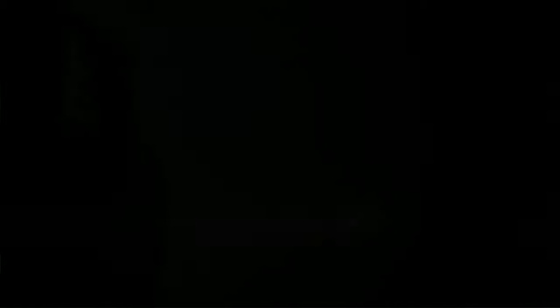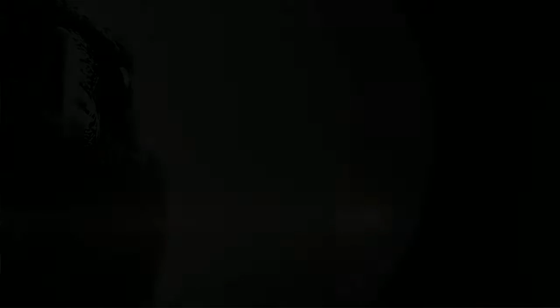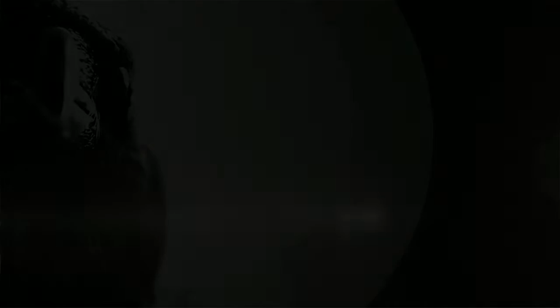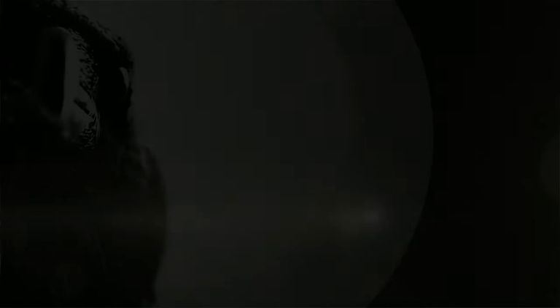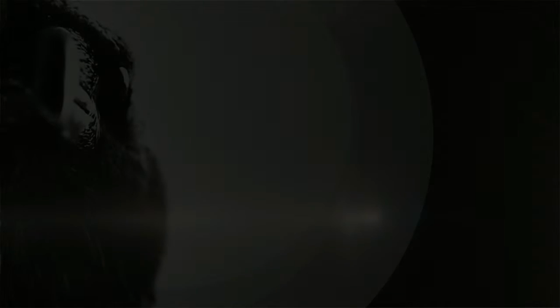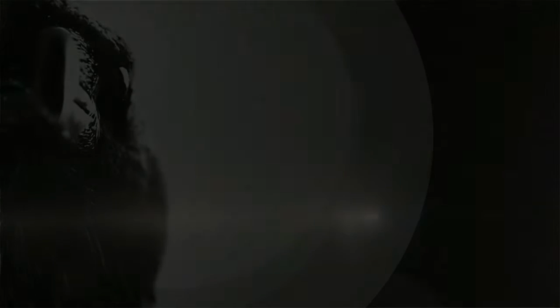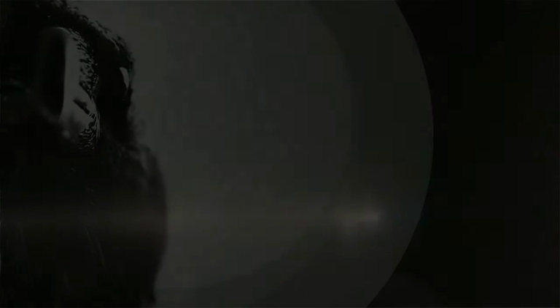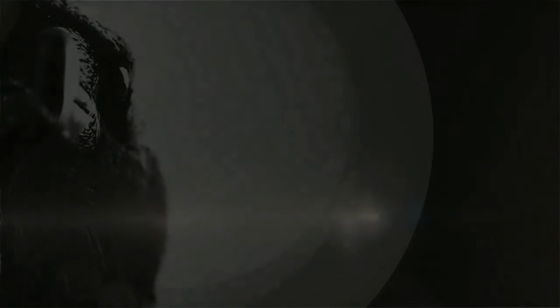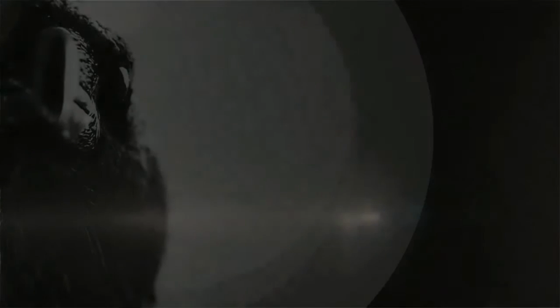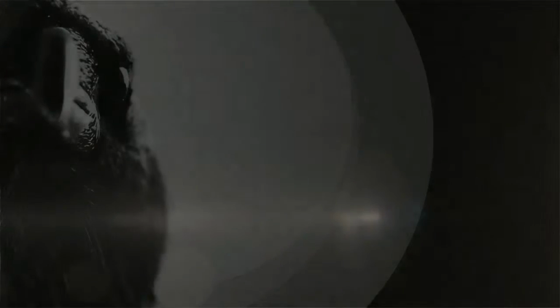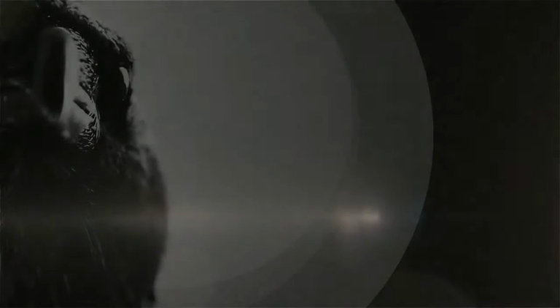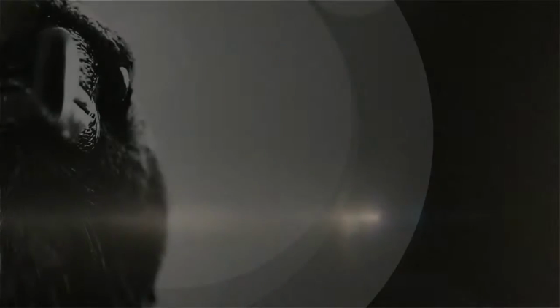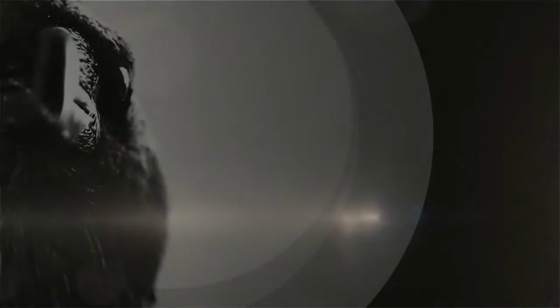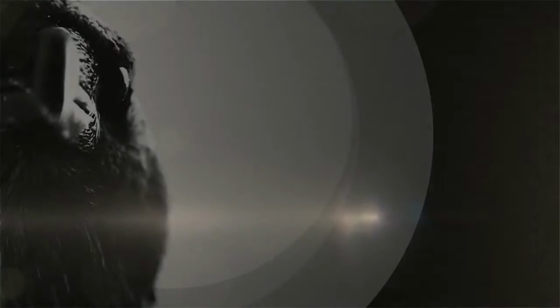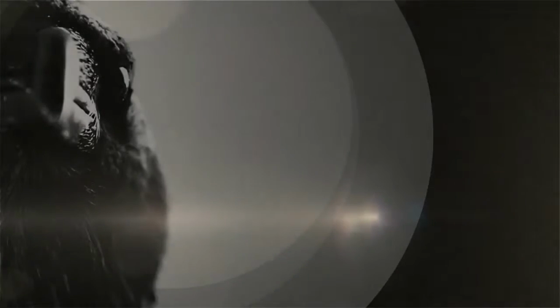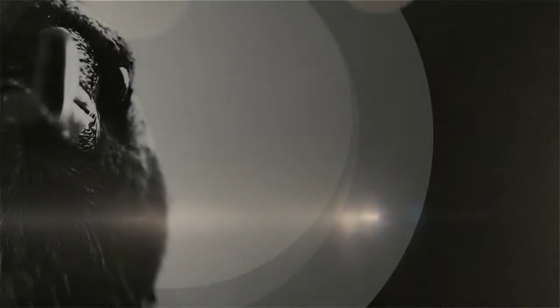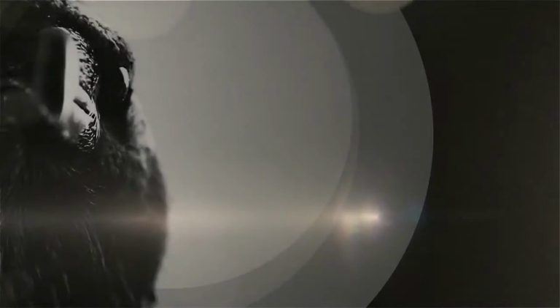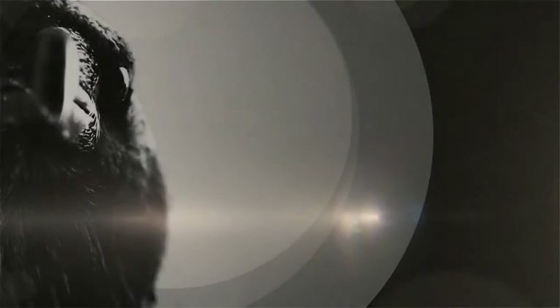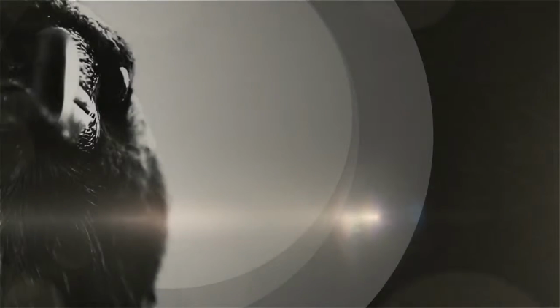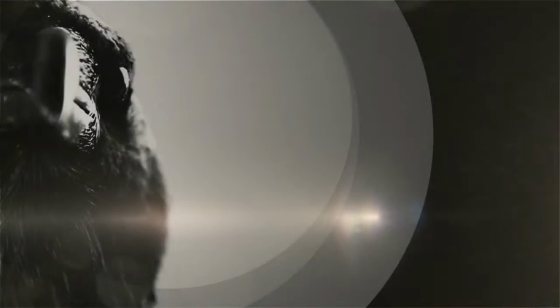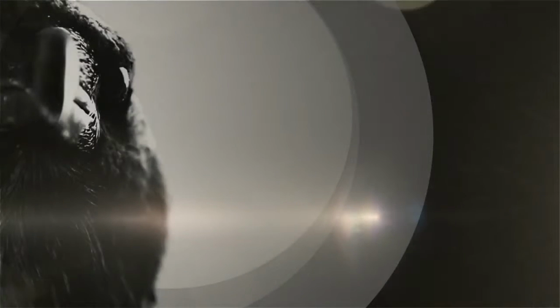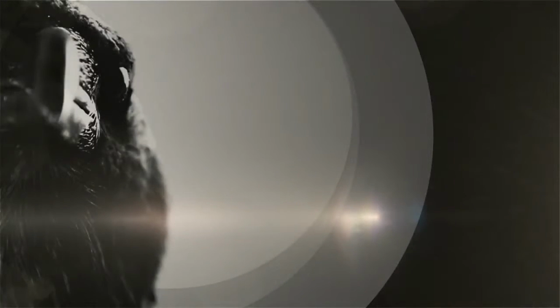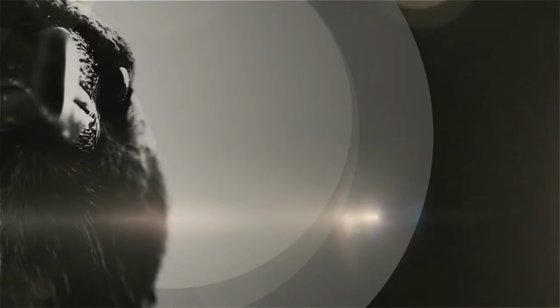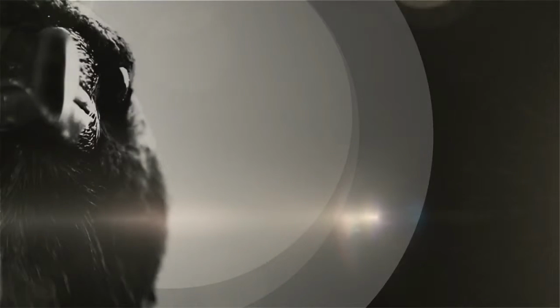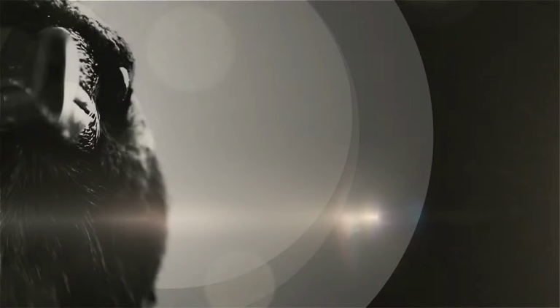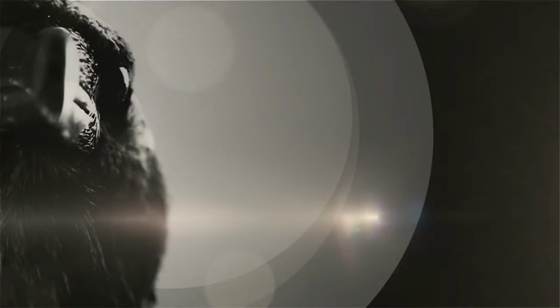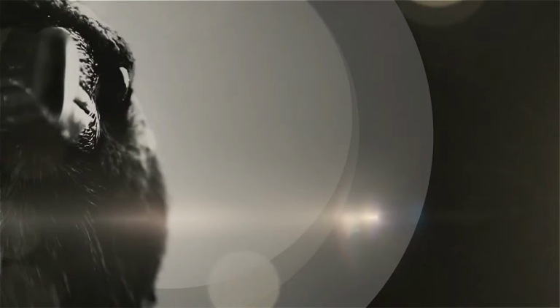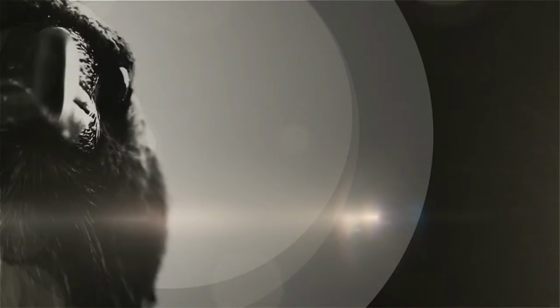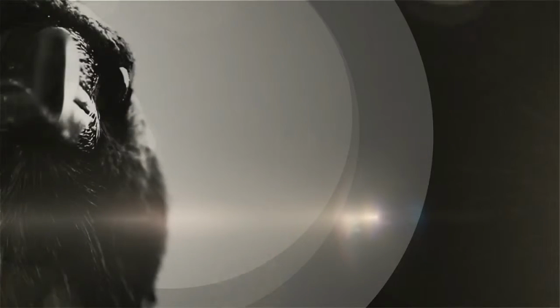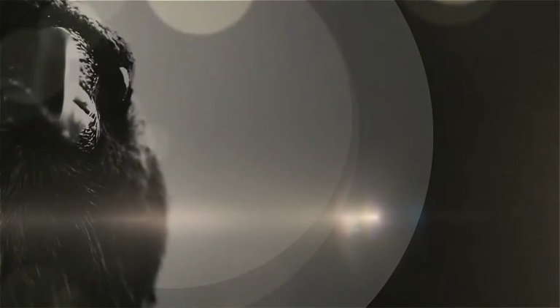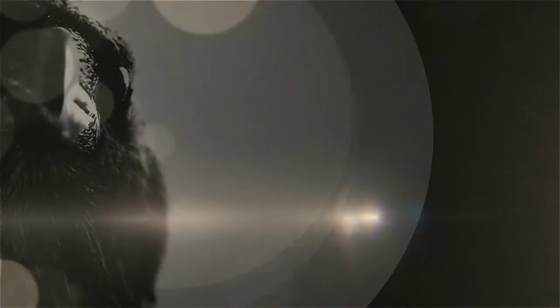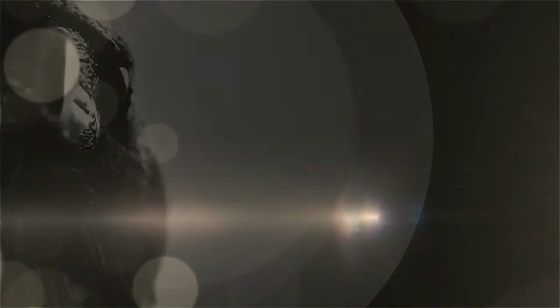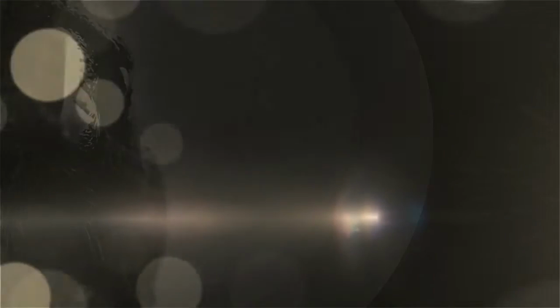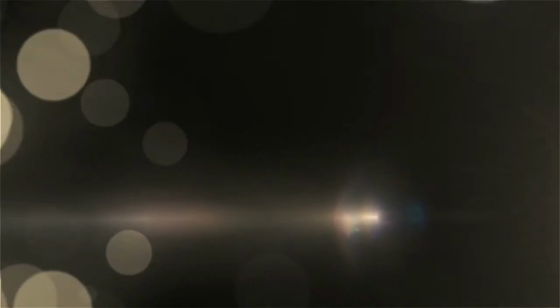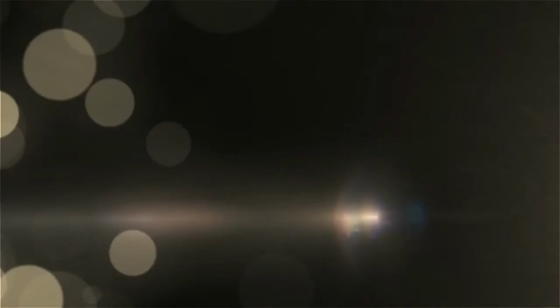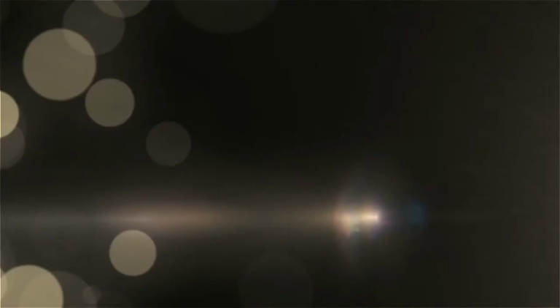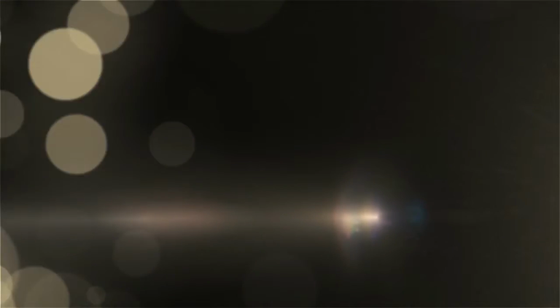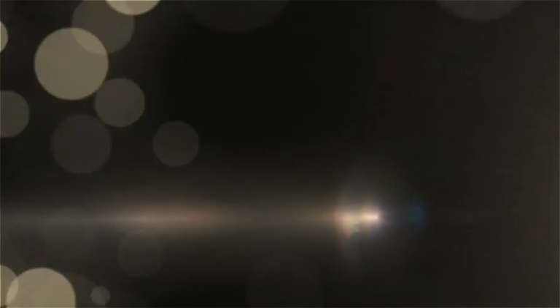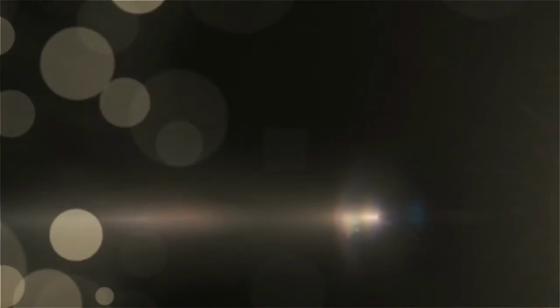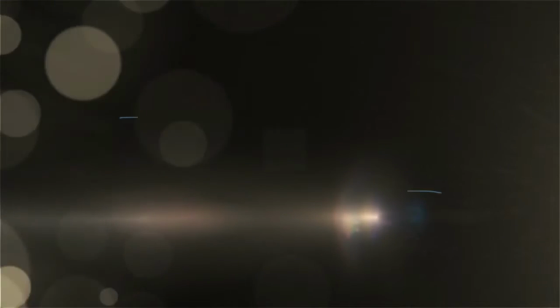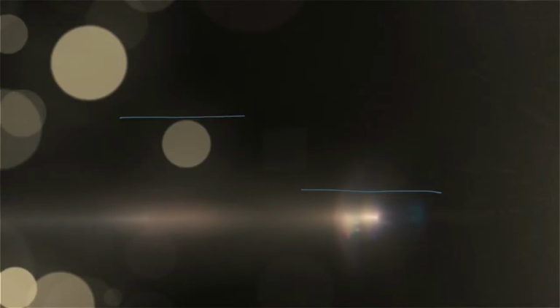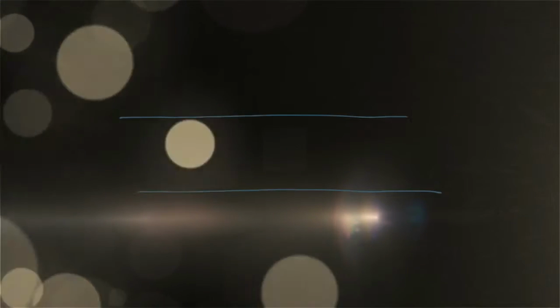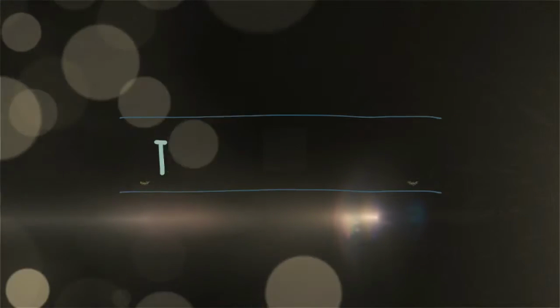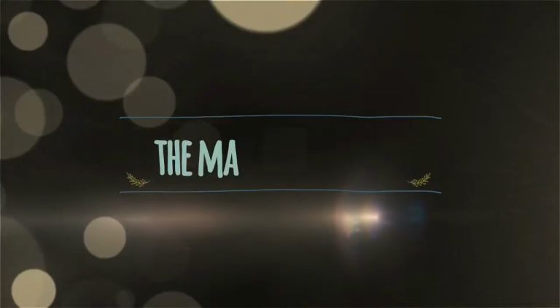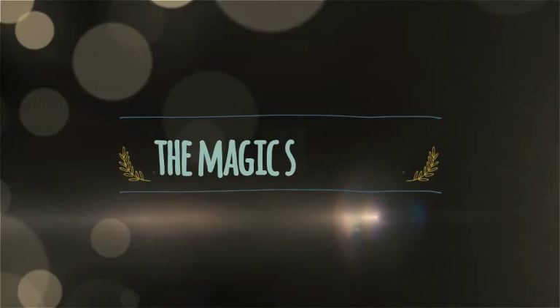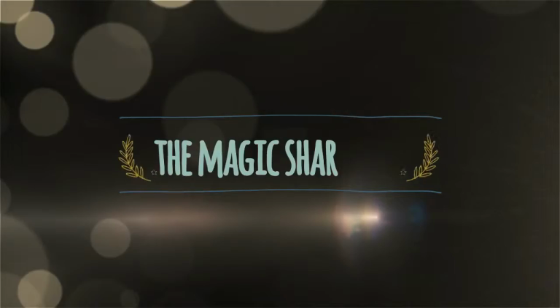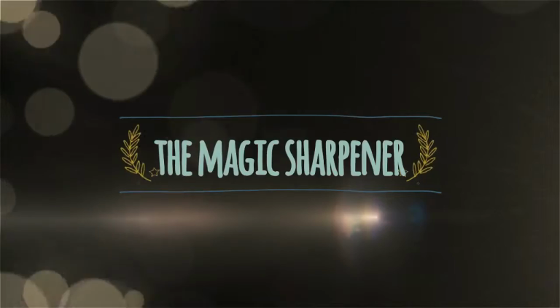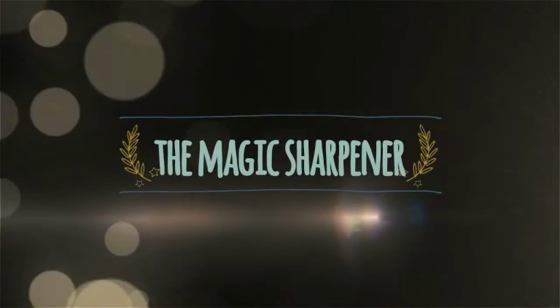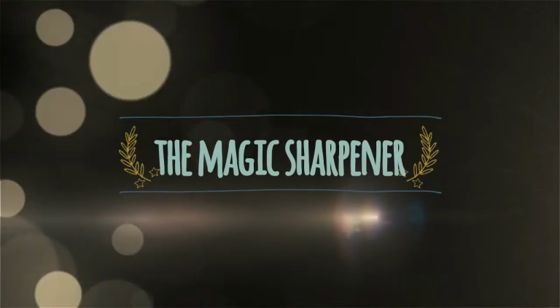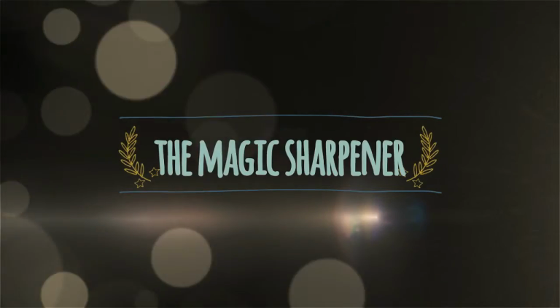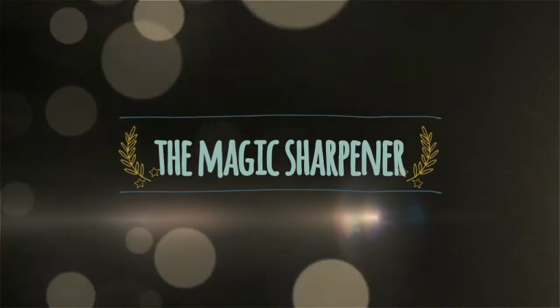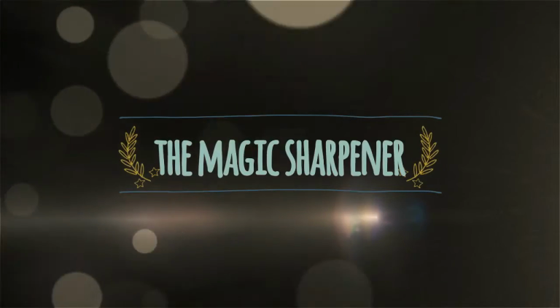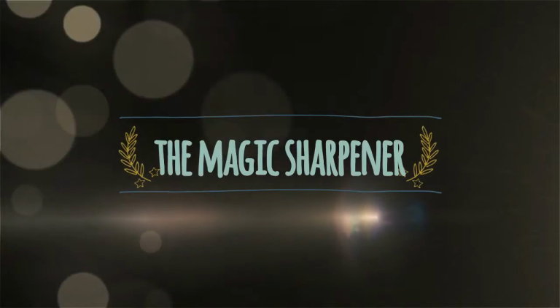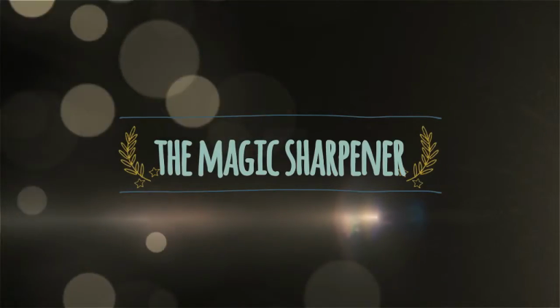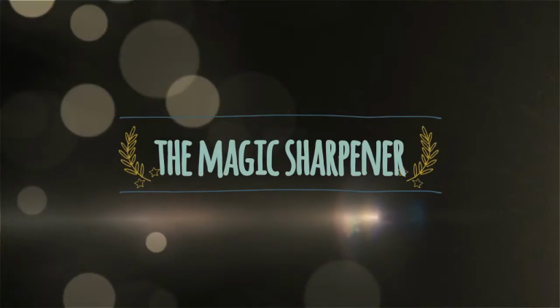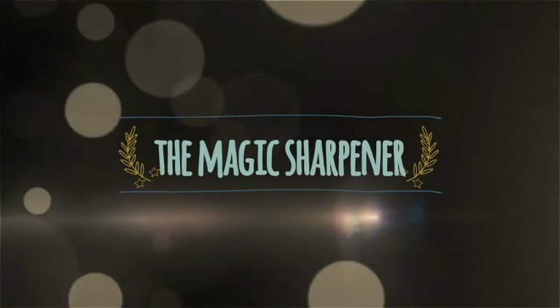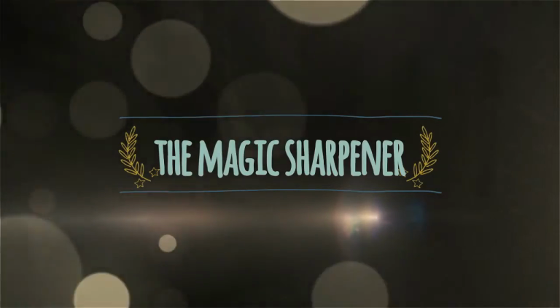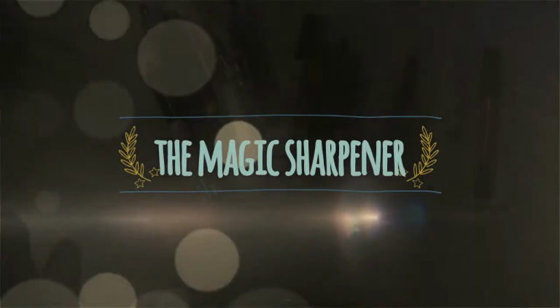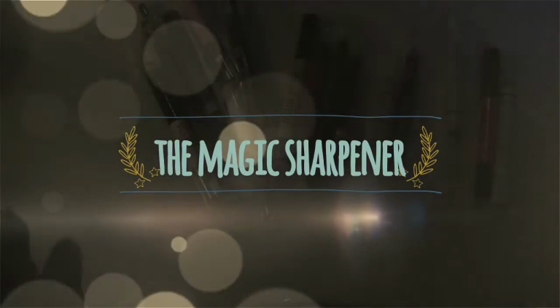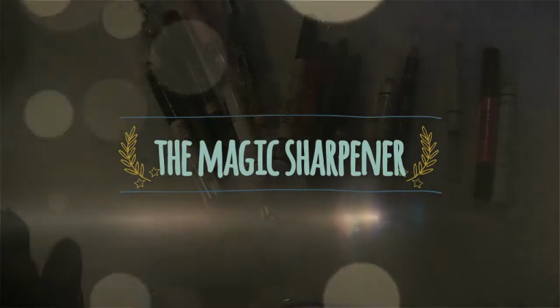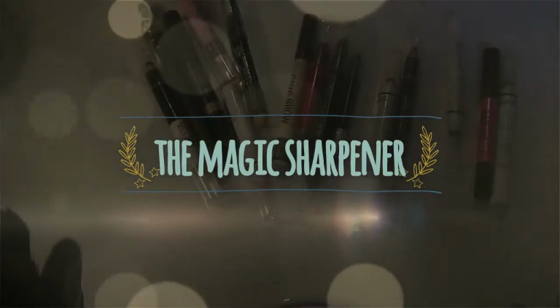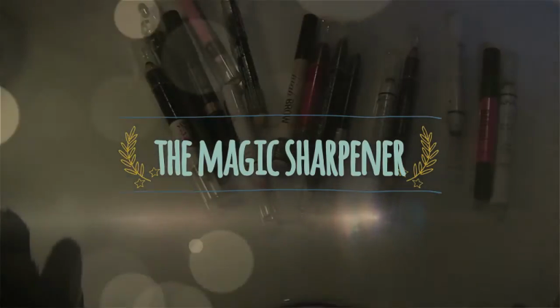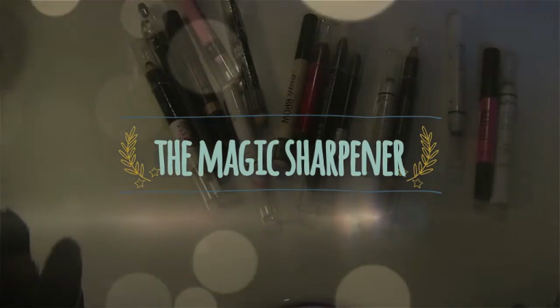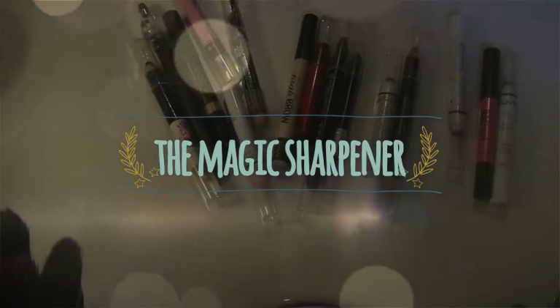Hello and welcome to Raven and Rose. Today it's a bit different — I'm looking at my new magic sharpener.